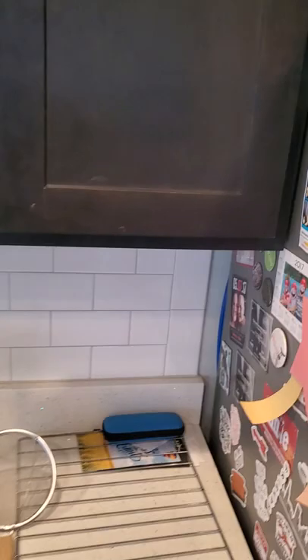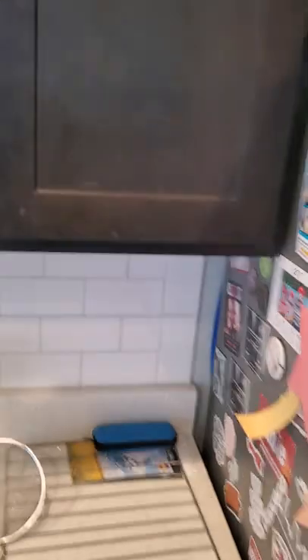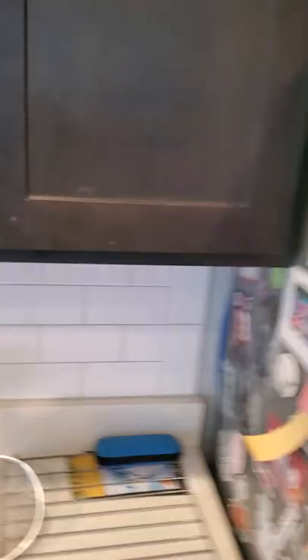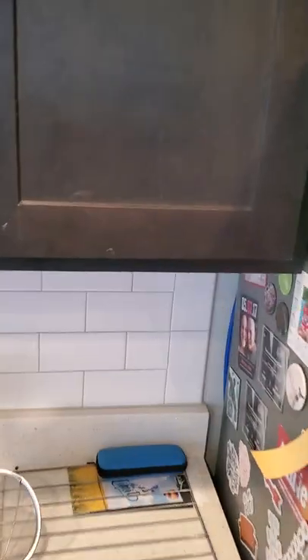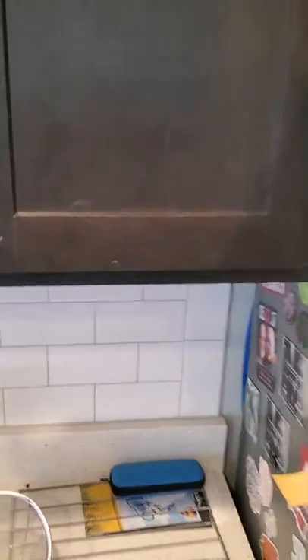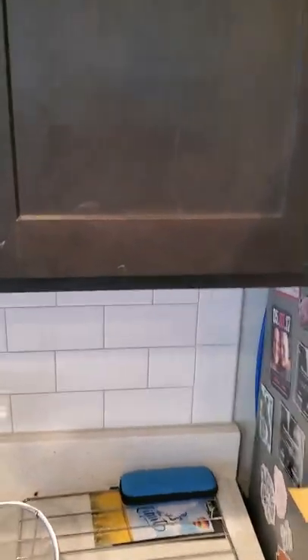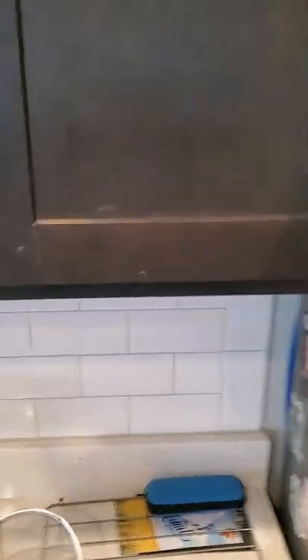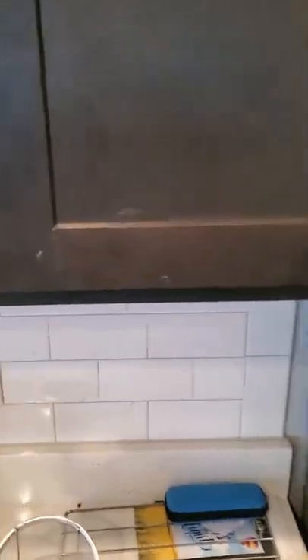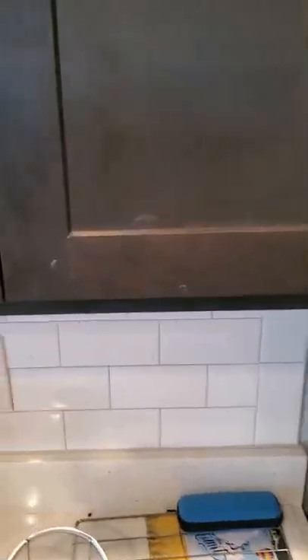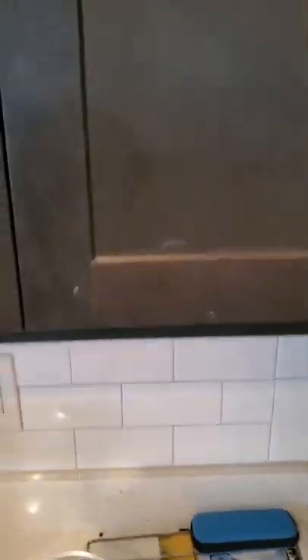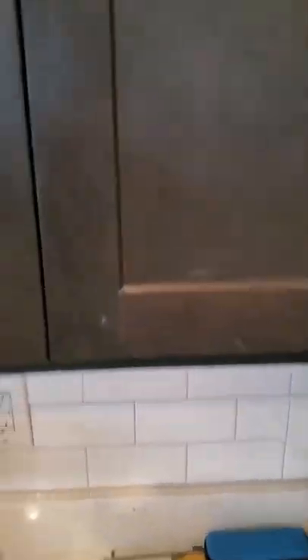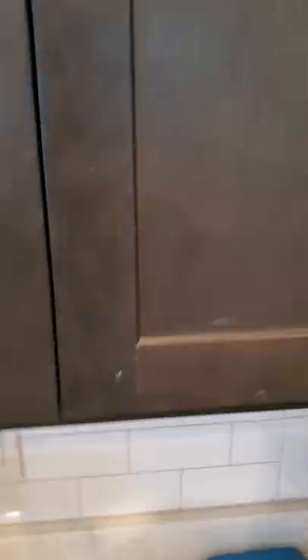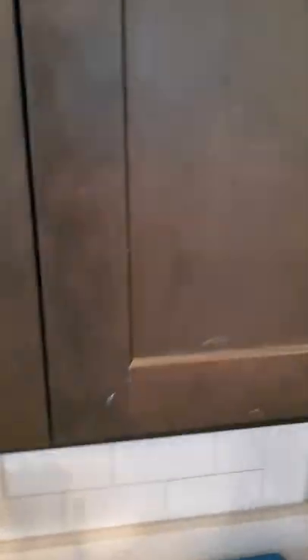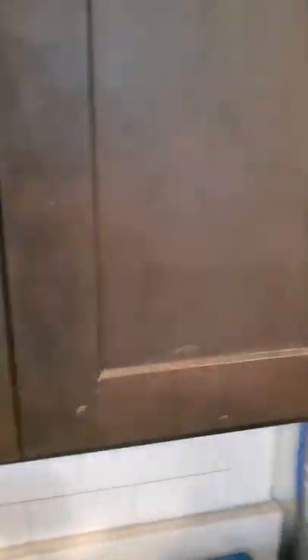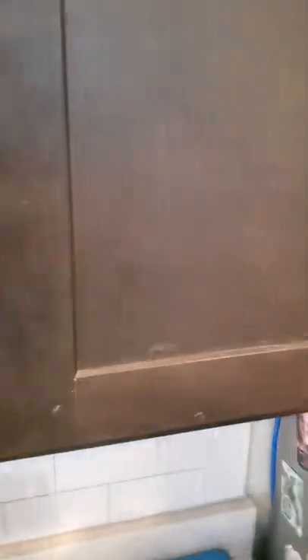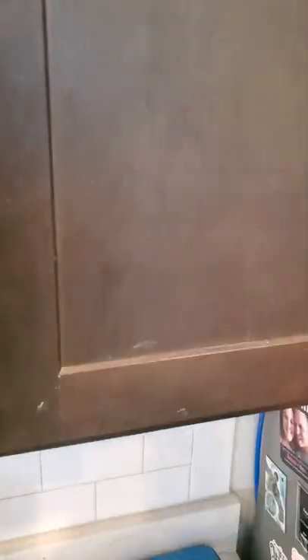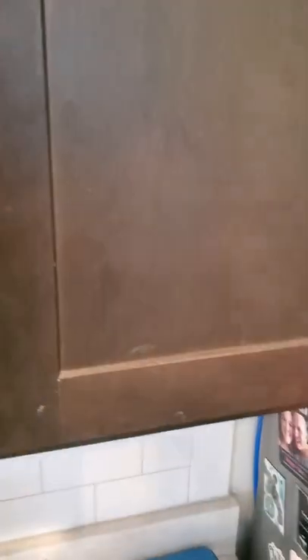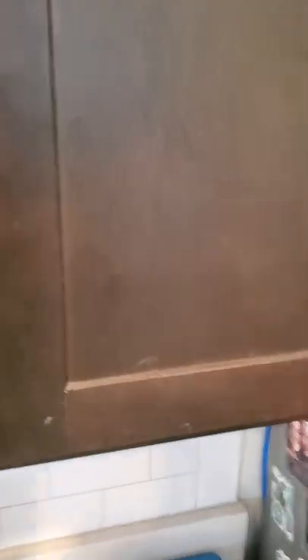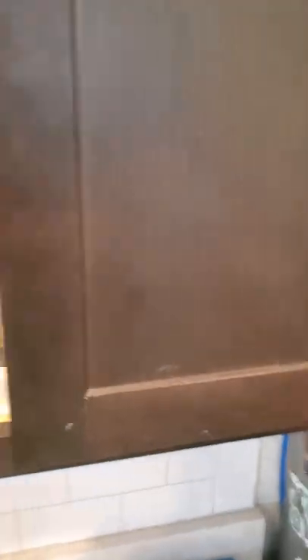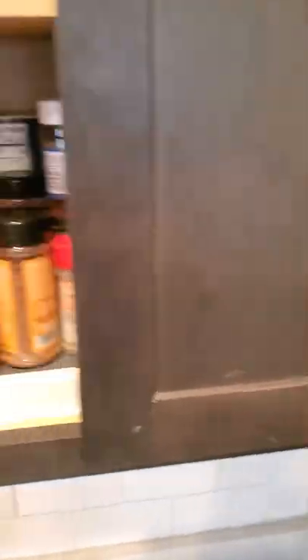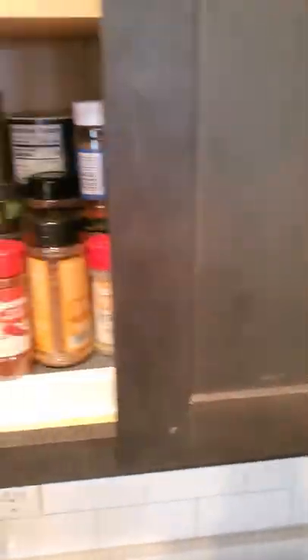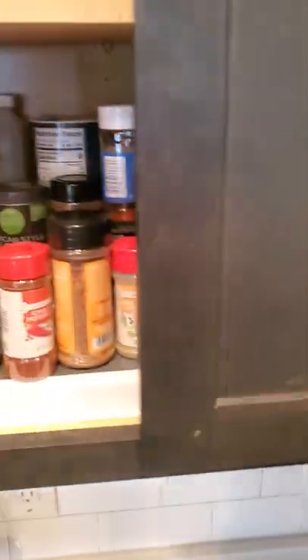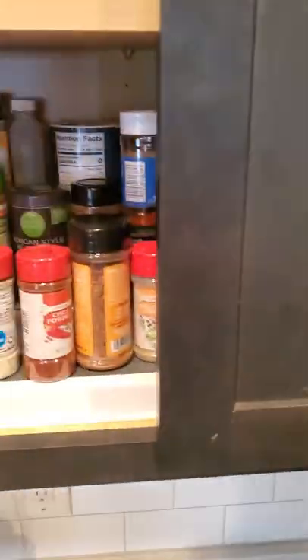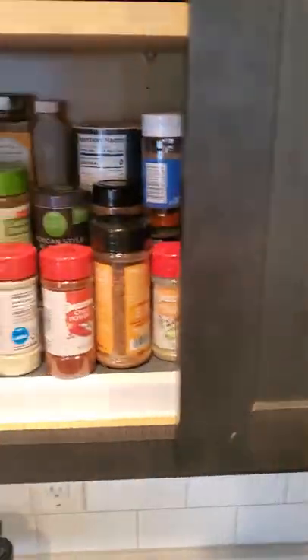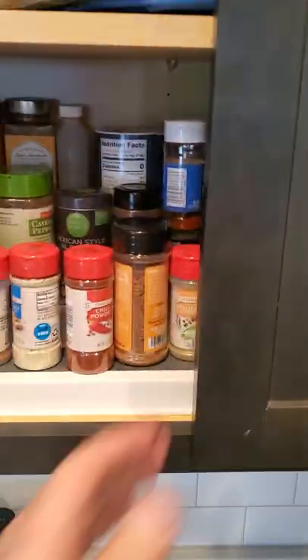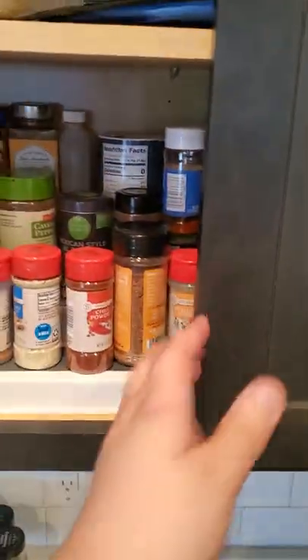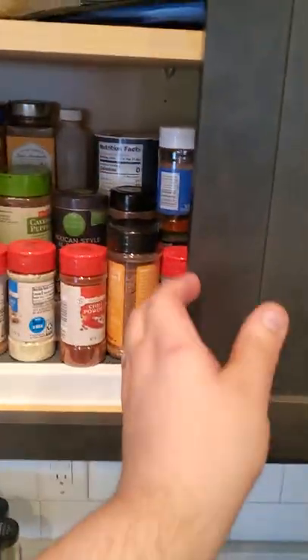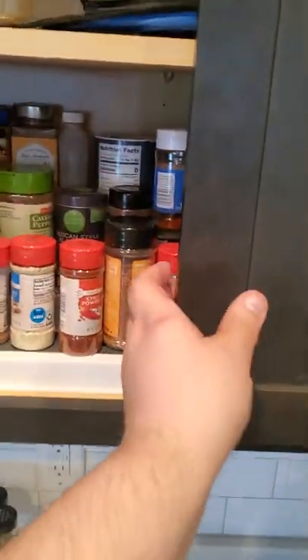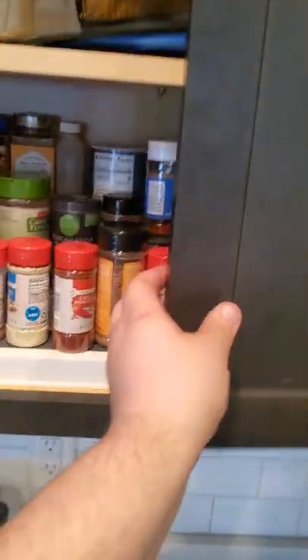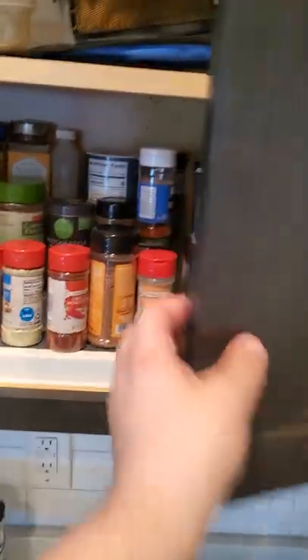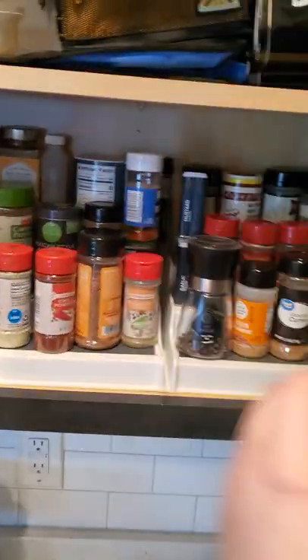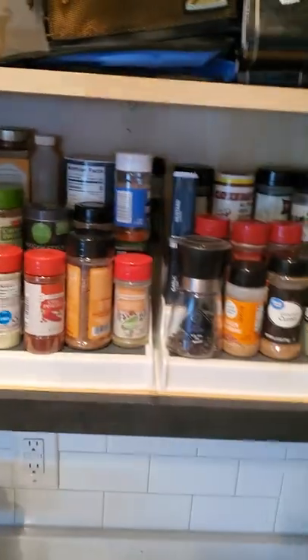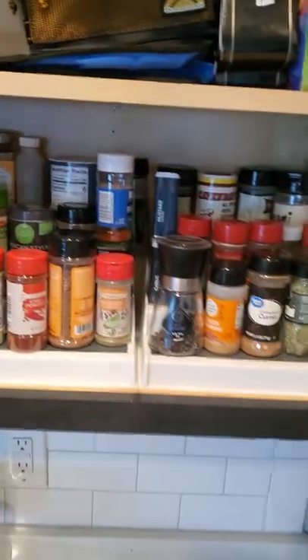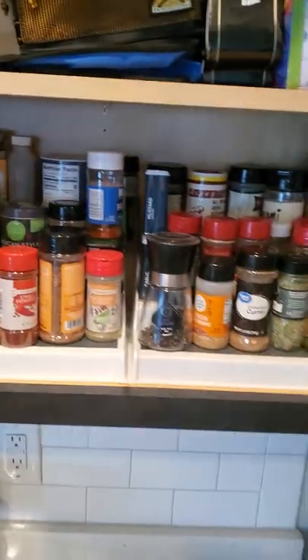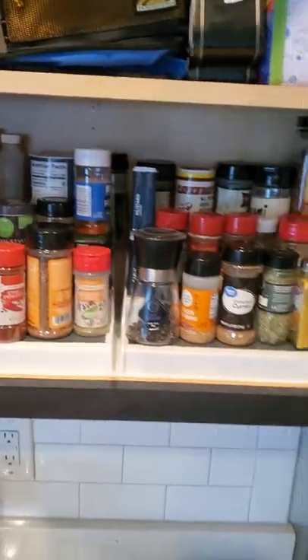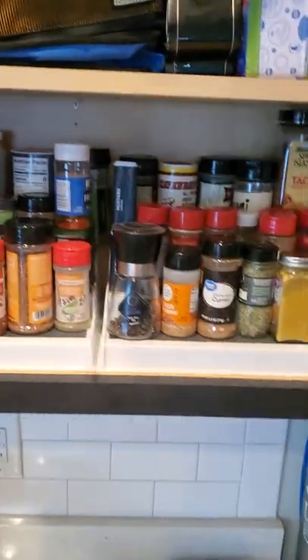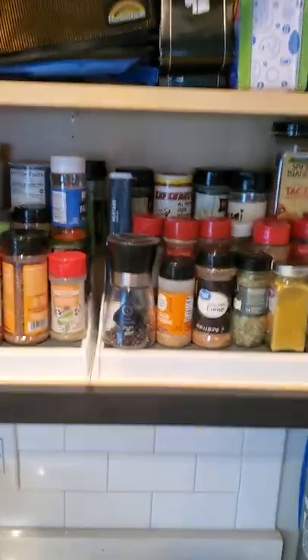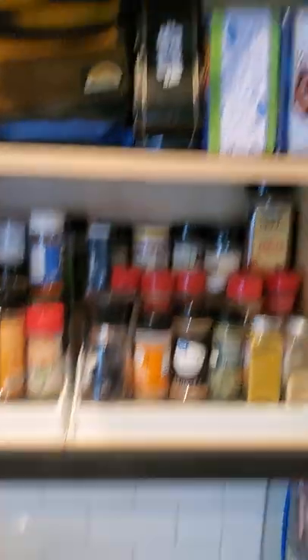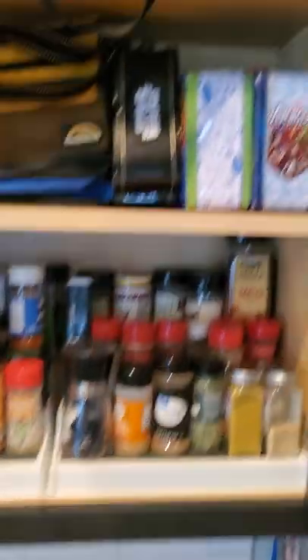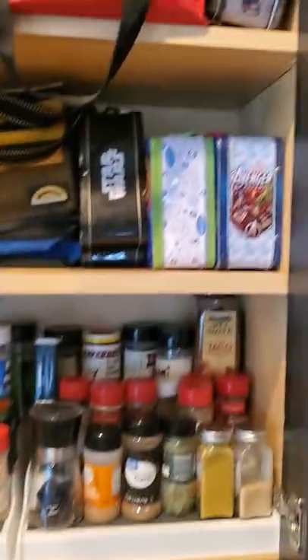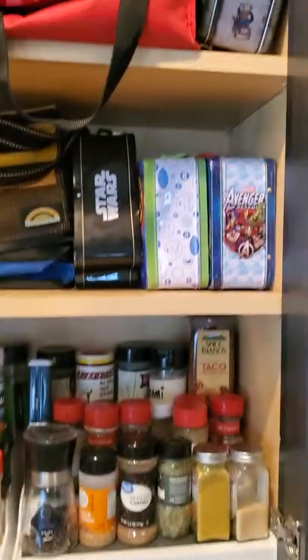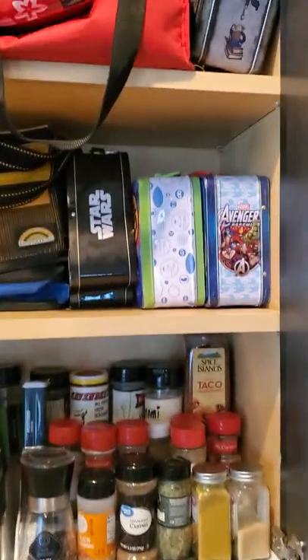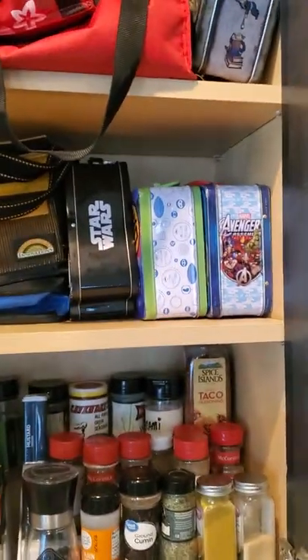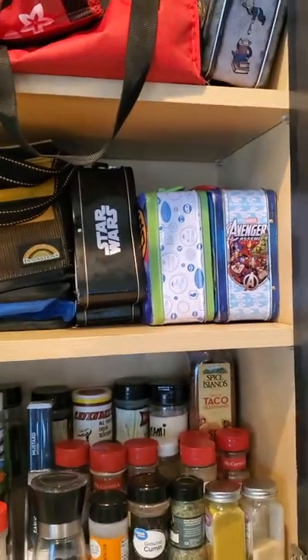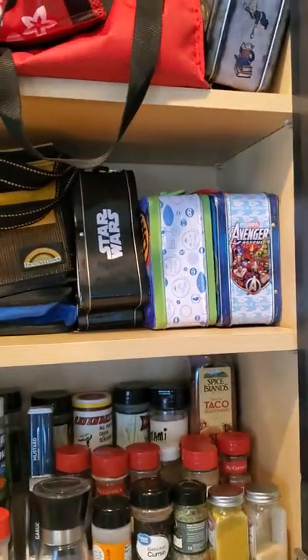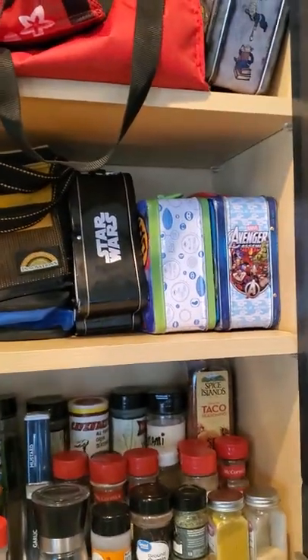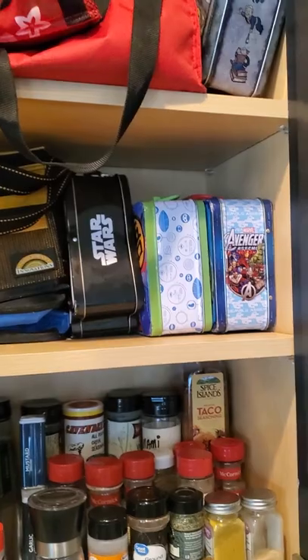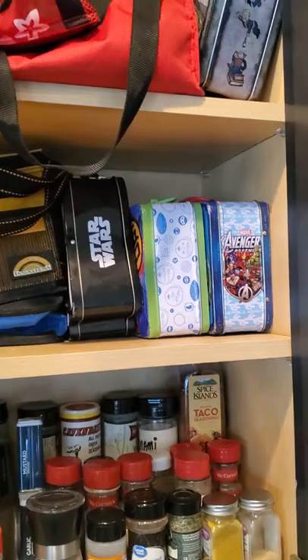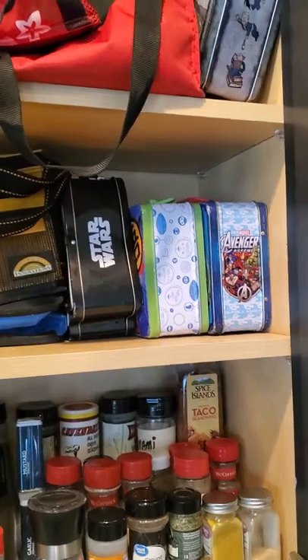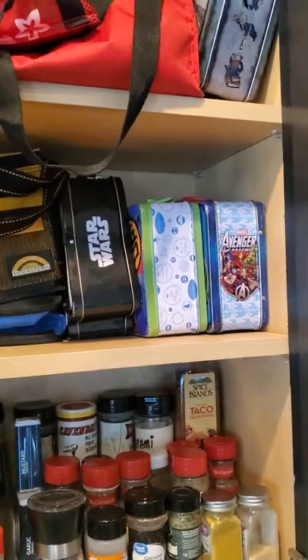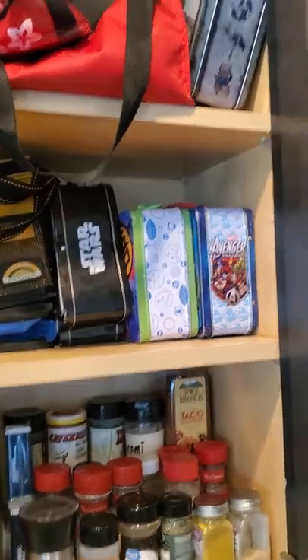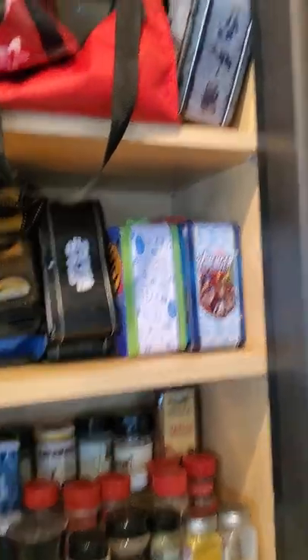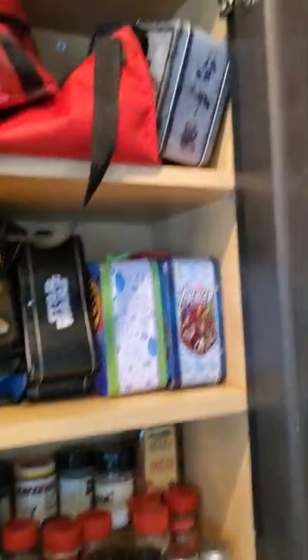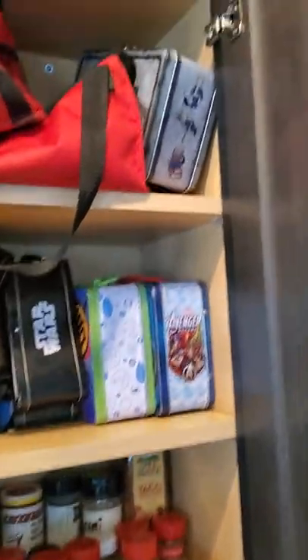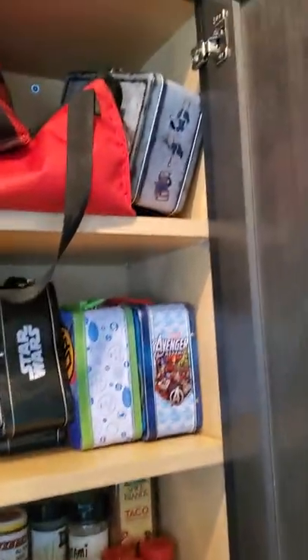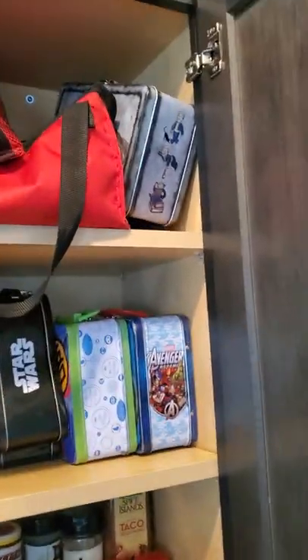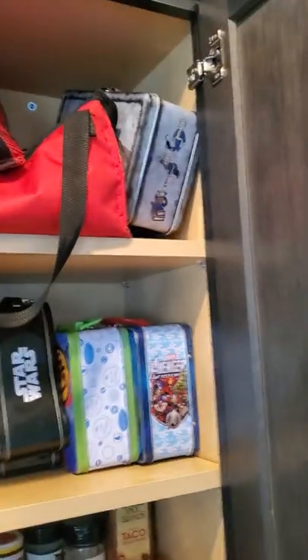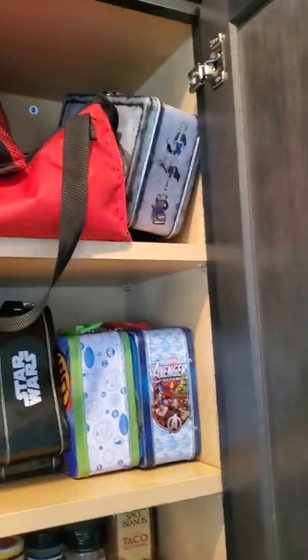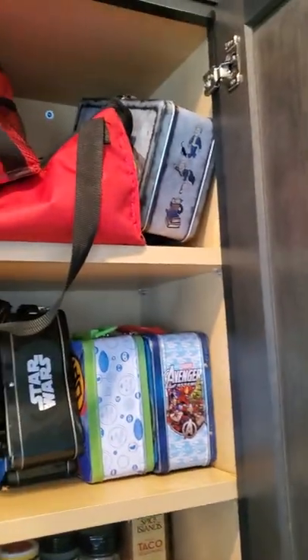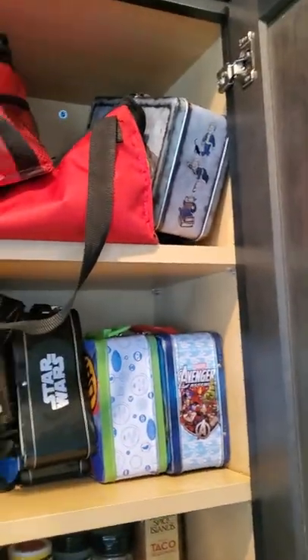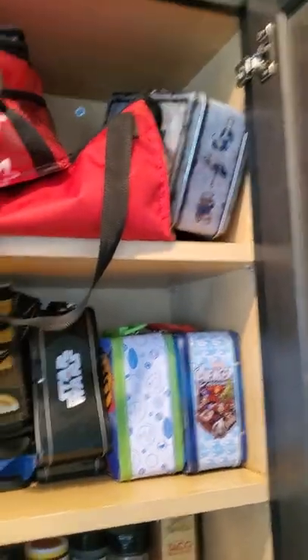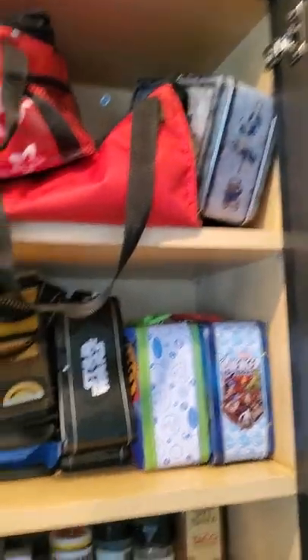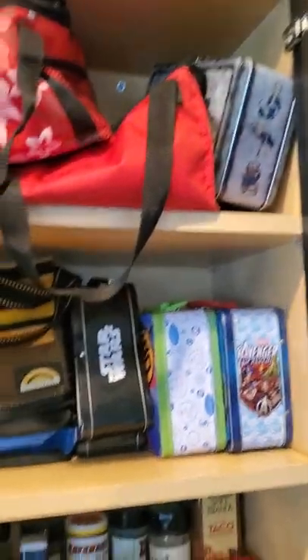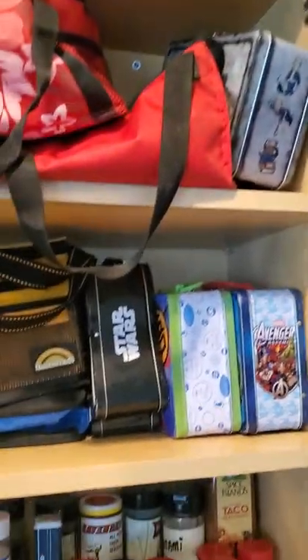I'm going to go inside our cabinets now. This is the space cabinet — we keep all our lunchboxes here. I've got my Fallout lunchbox.